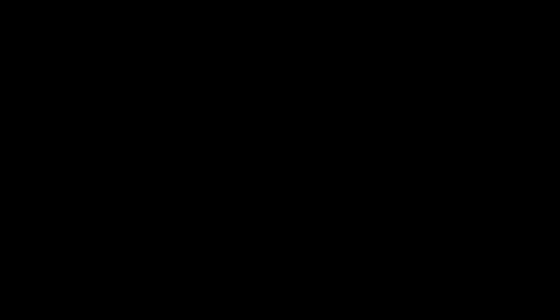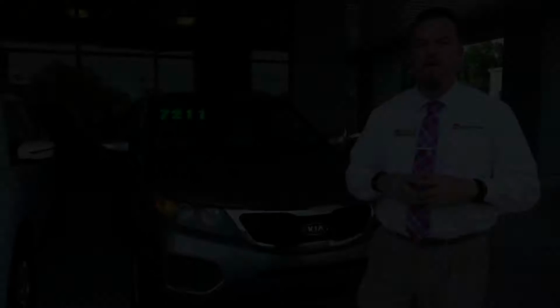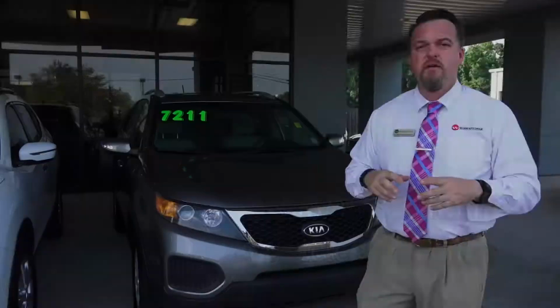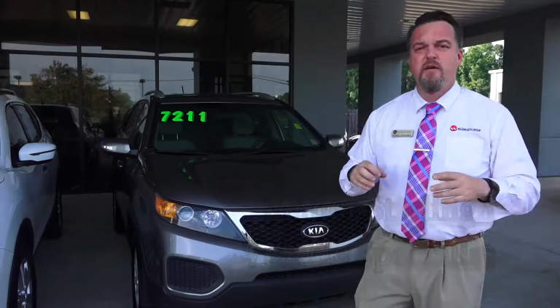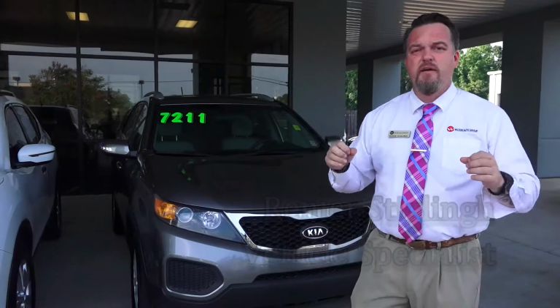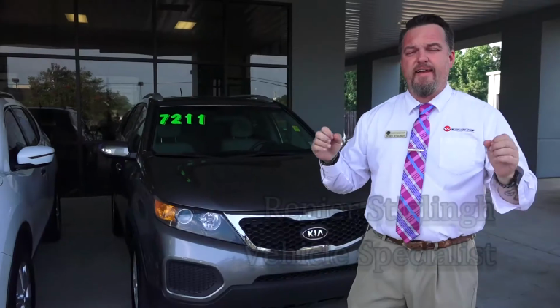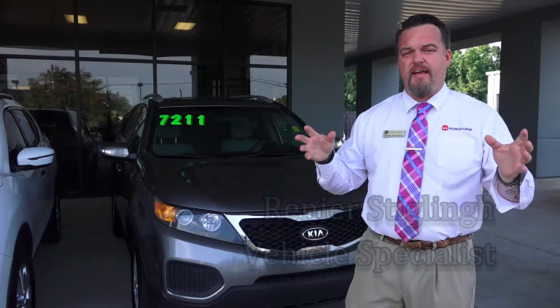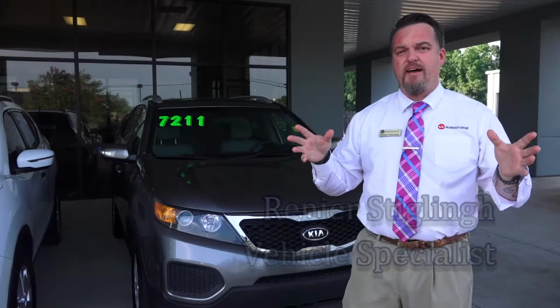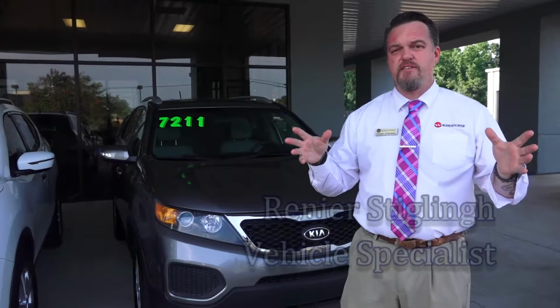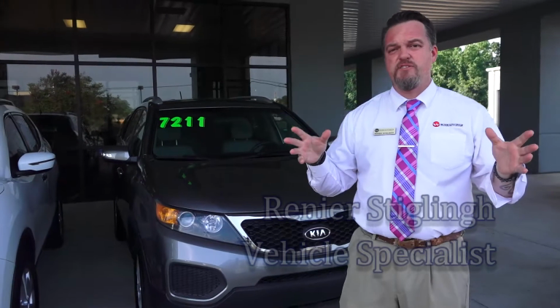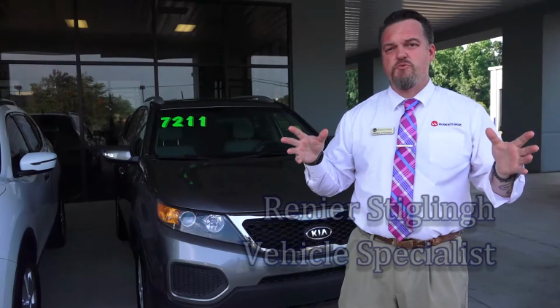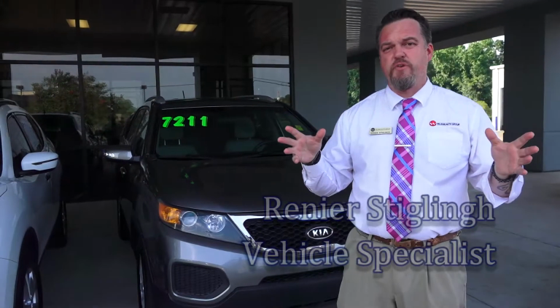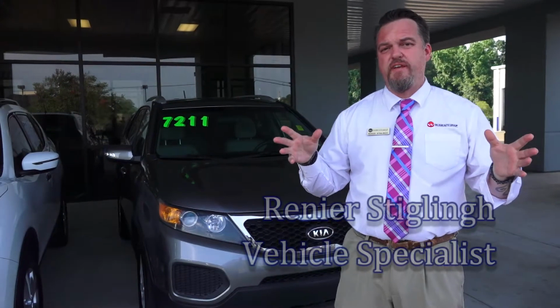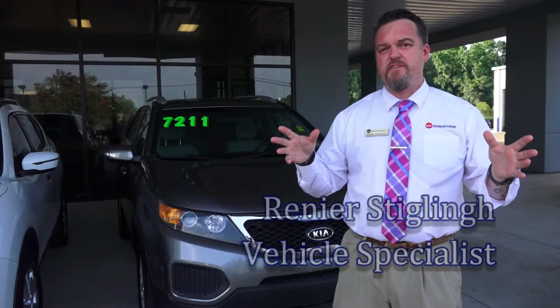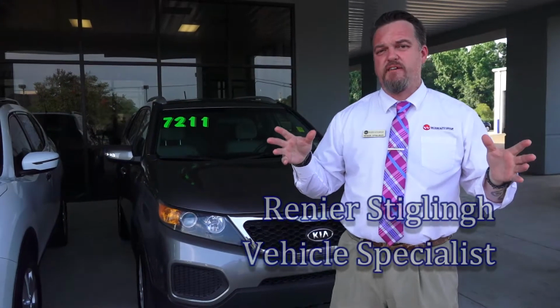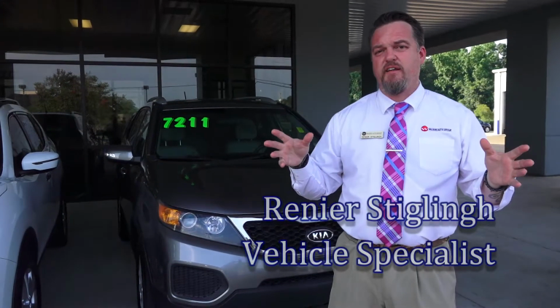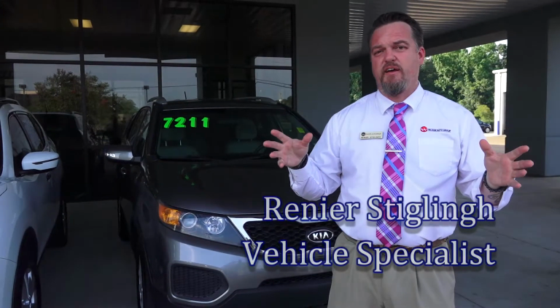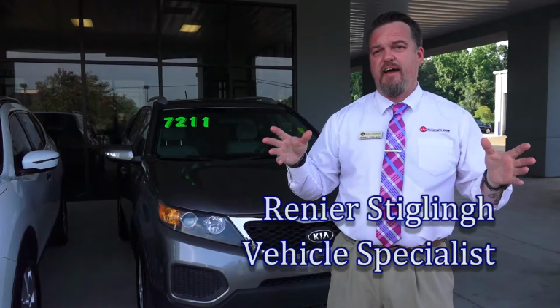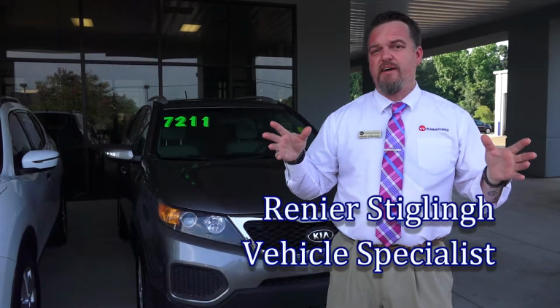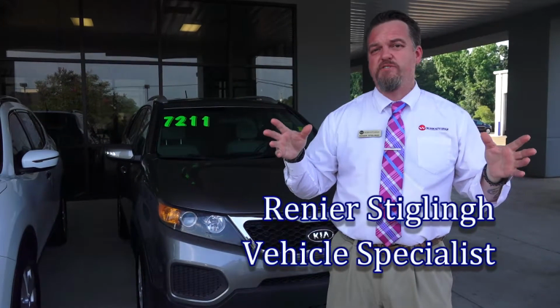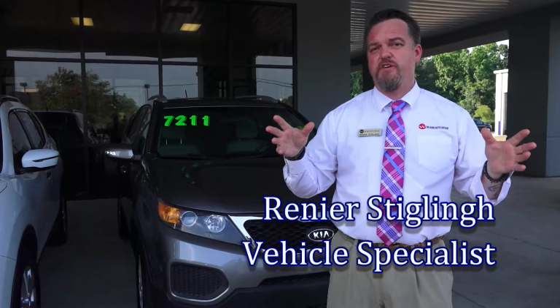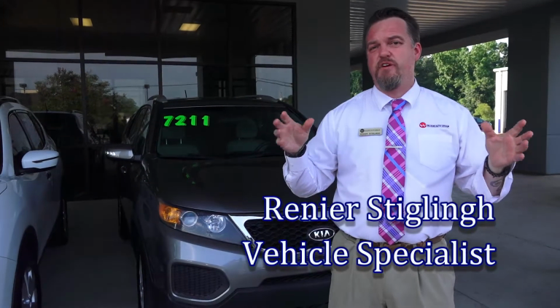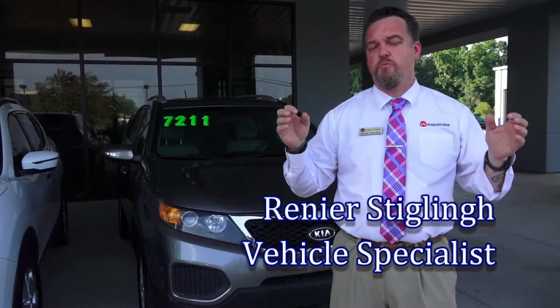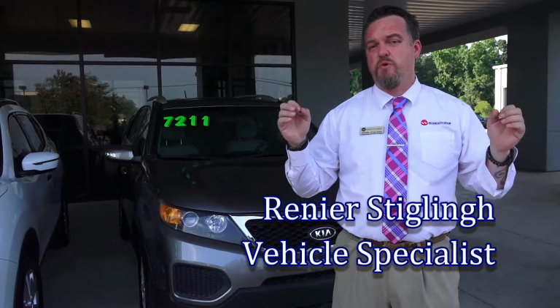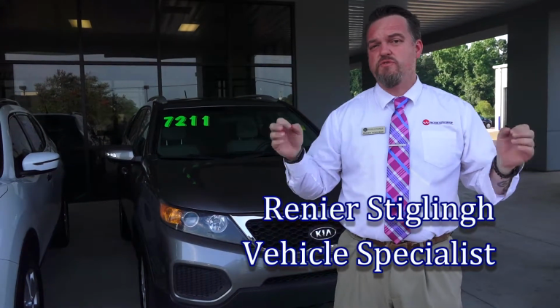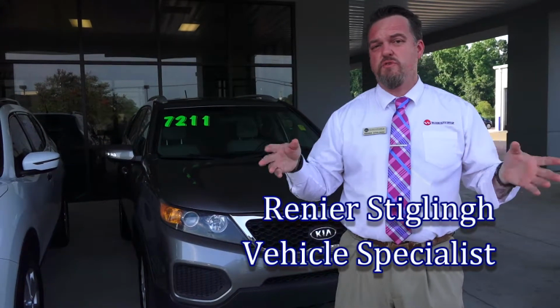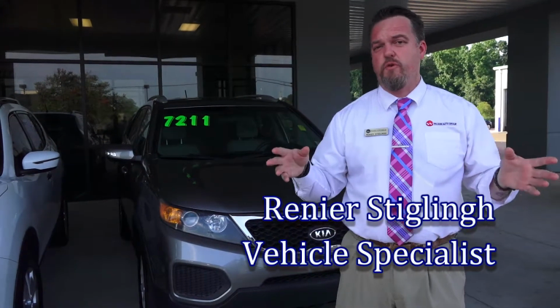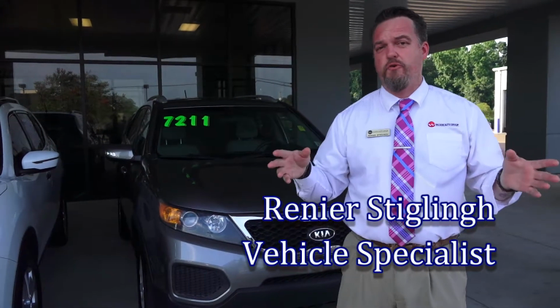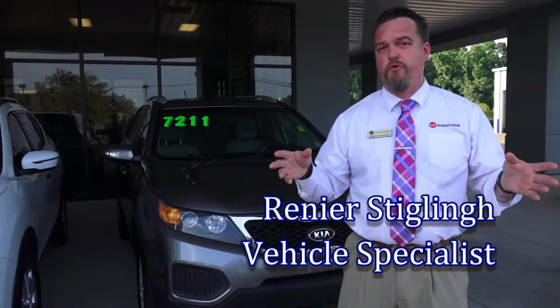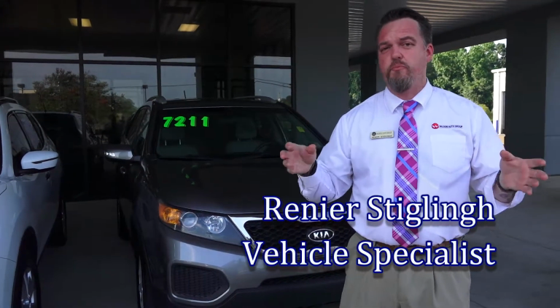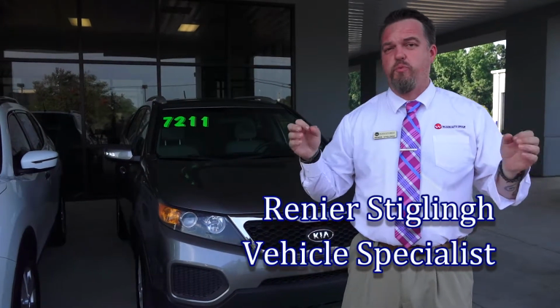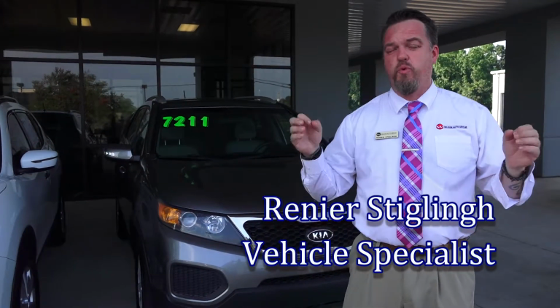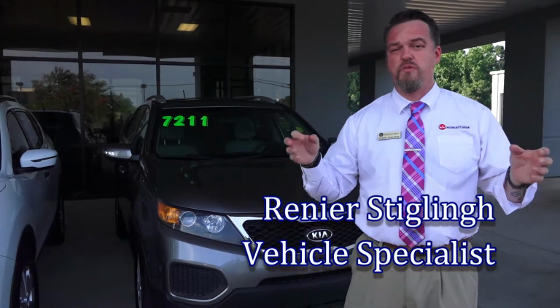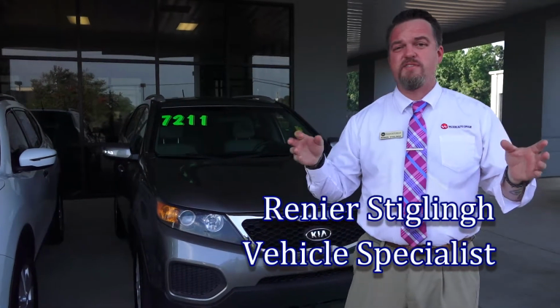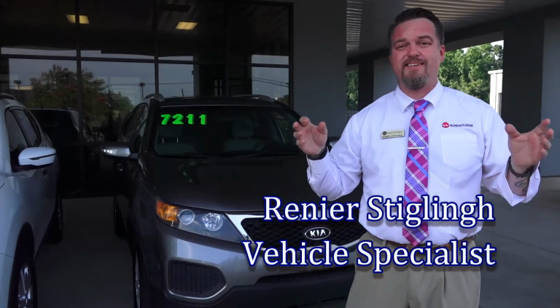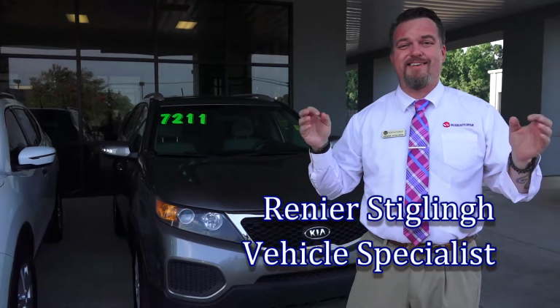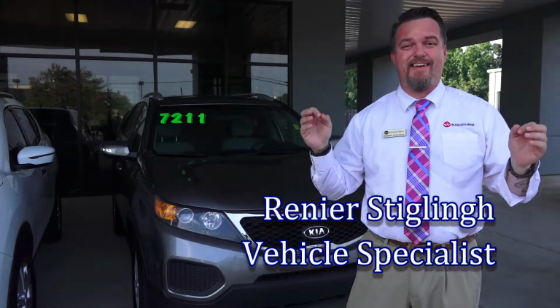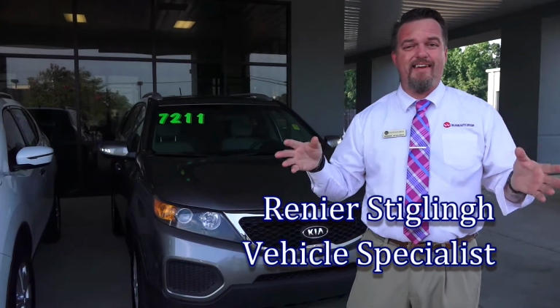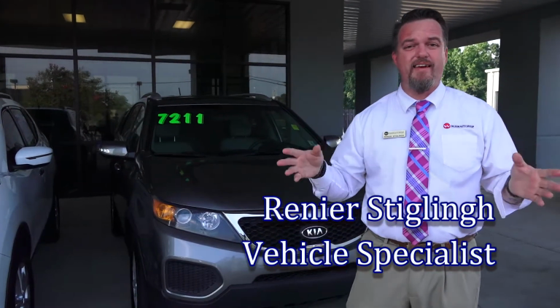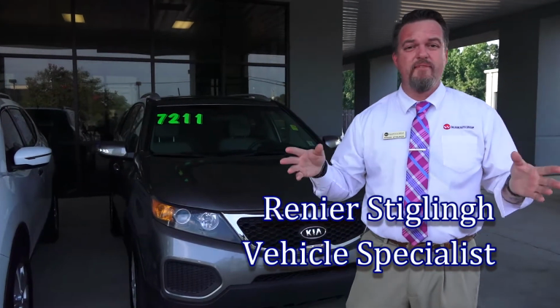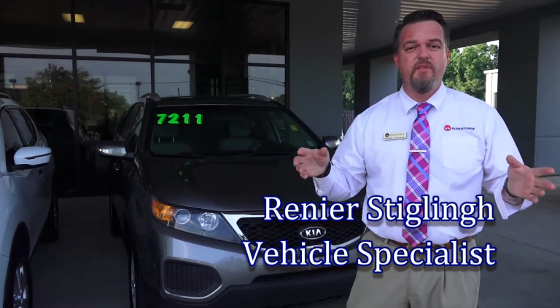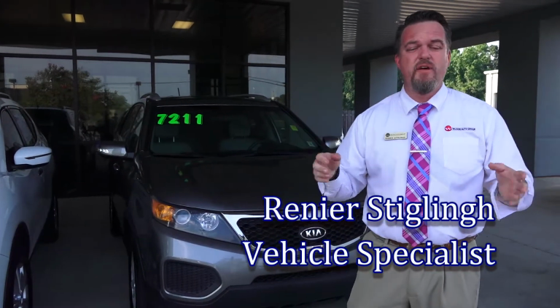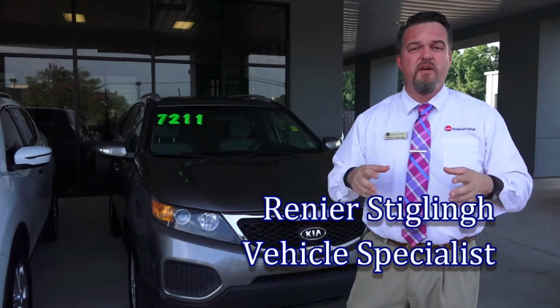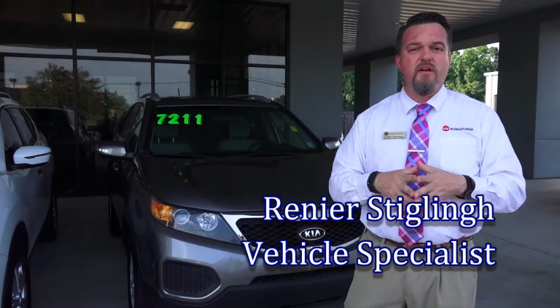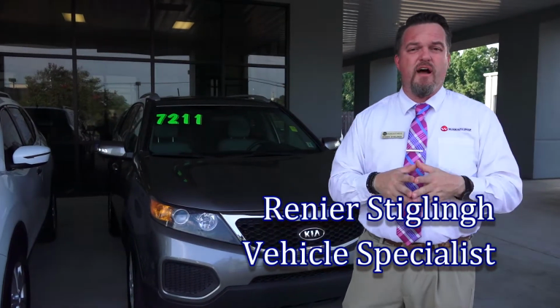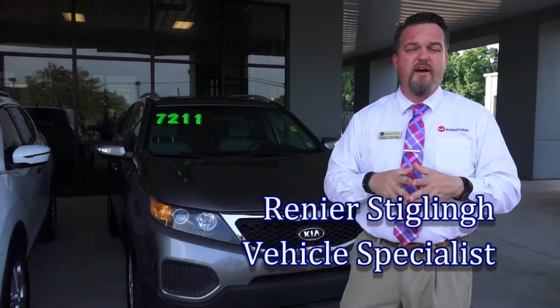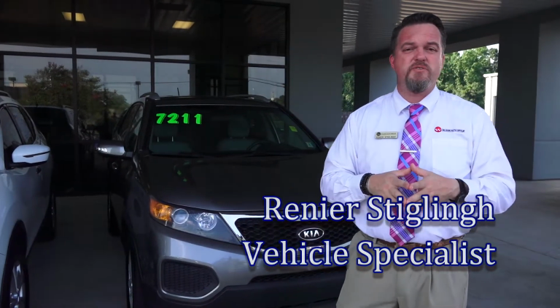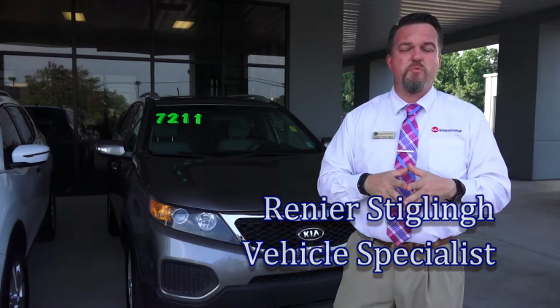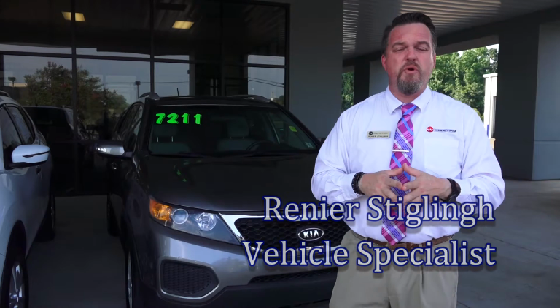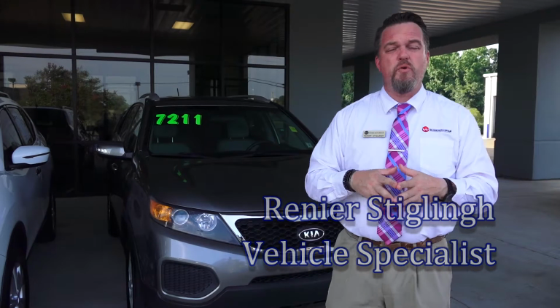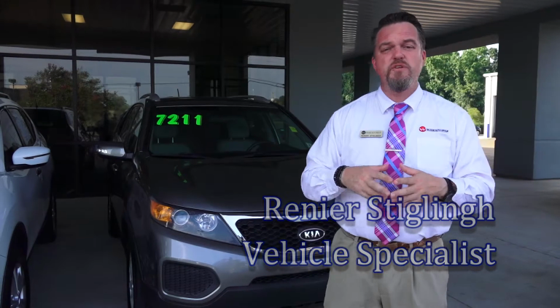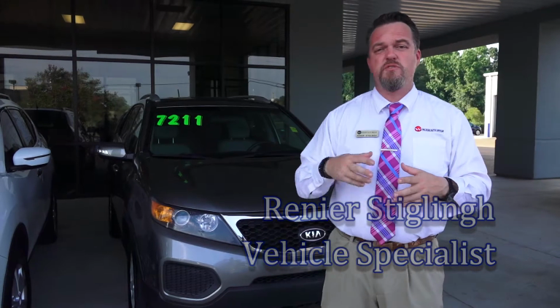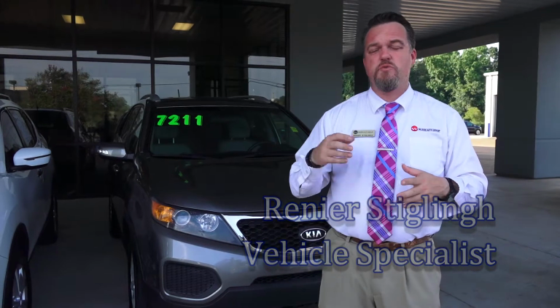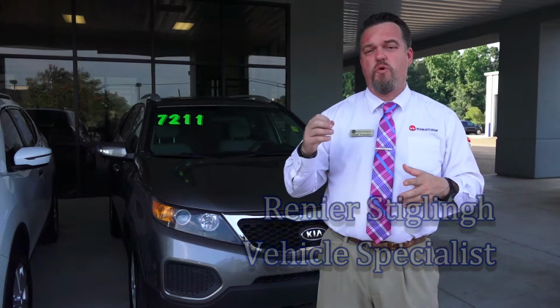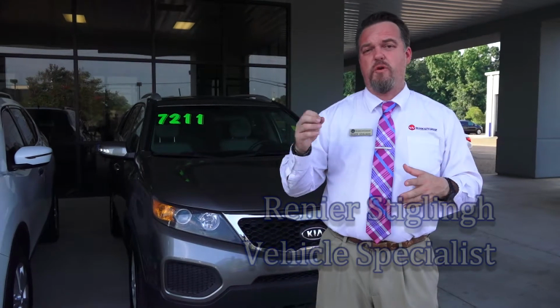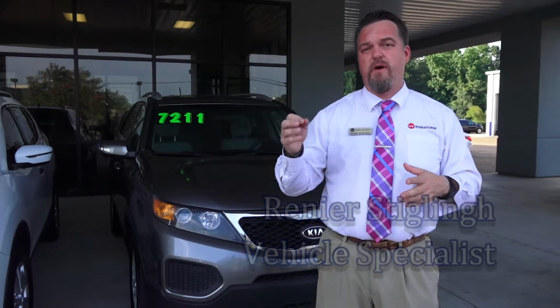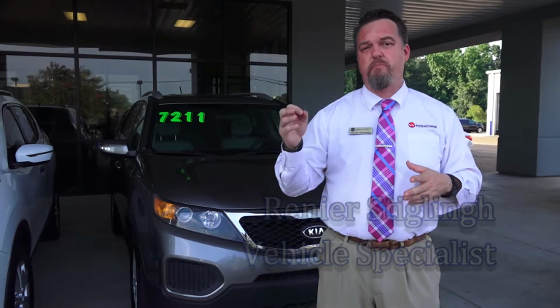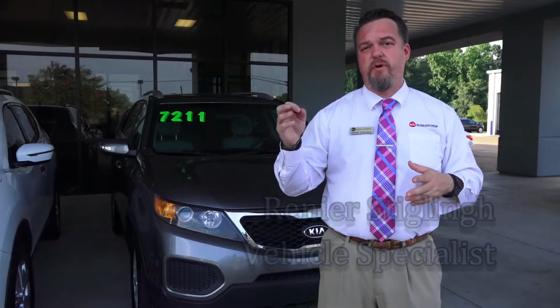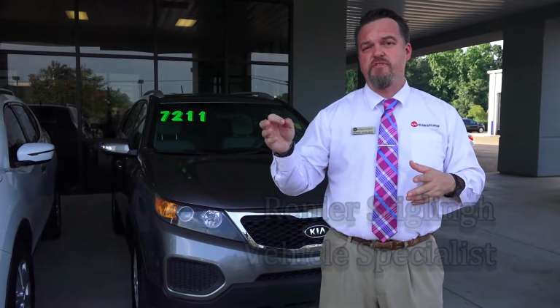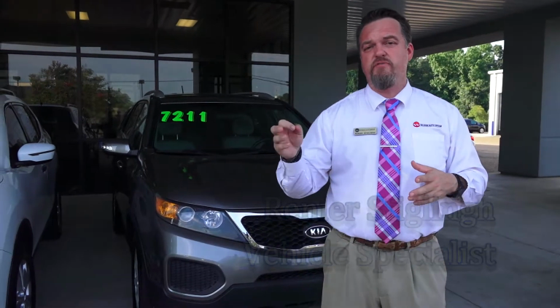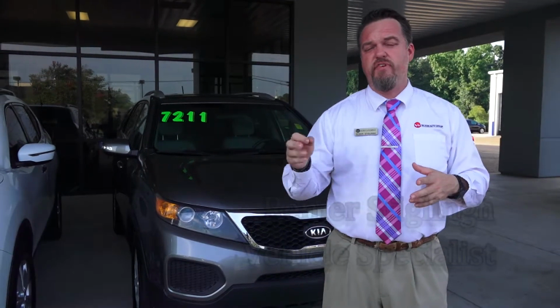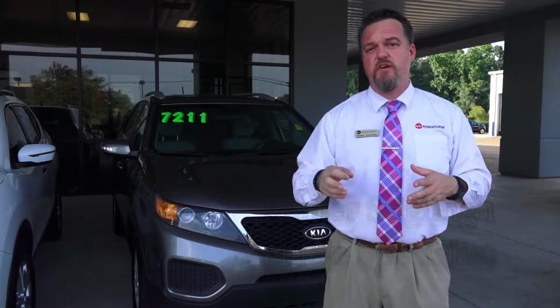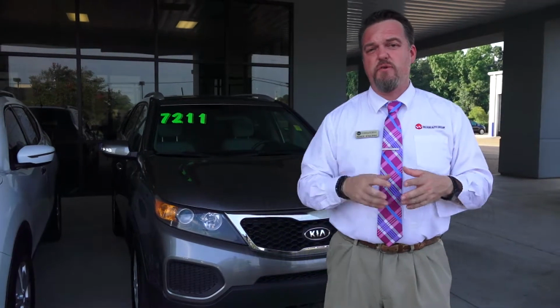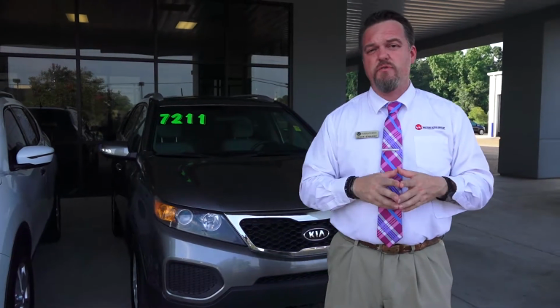Hey guys, this is Reni Stuckling out here at Wilson Auto Group, Wilson Kia.